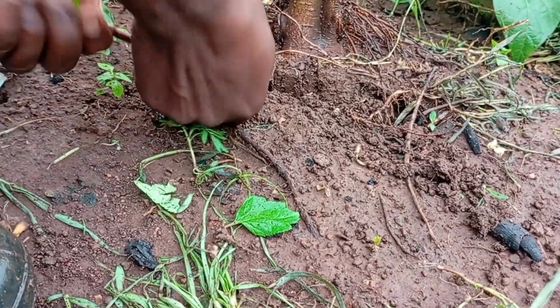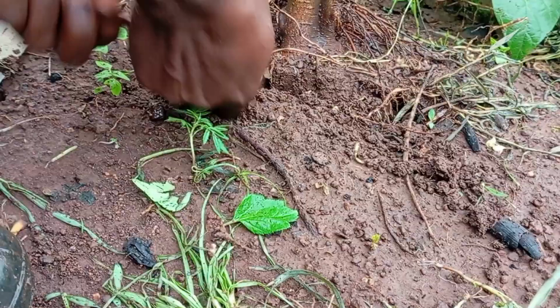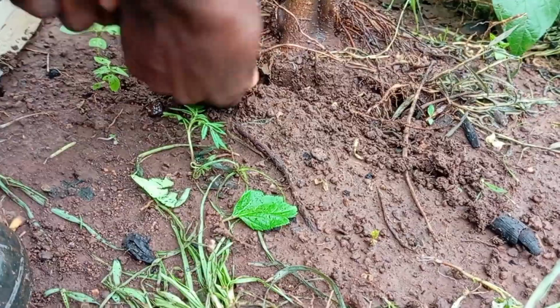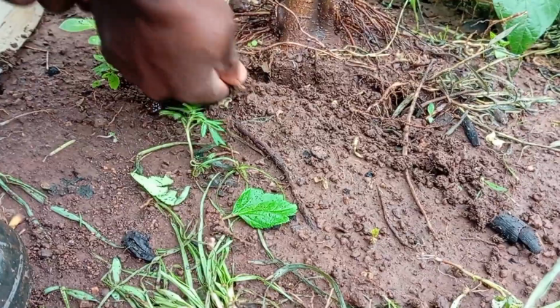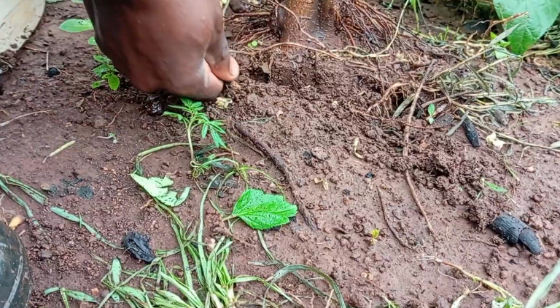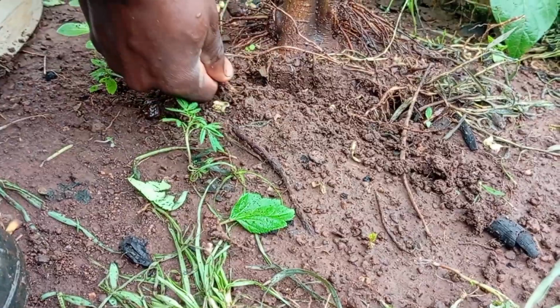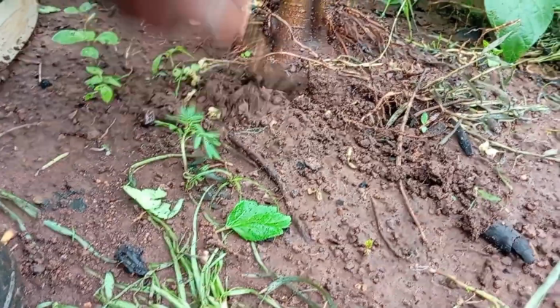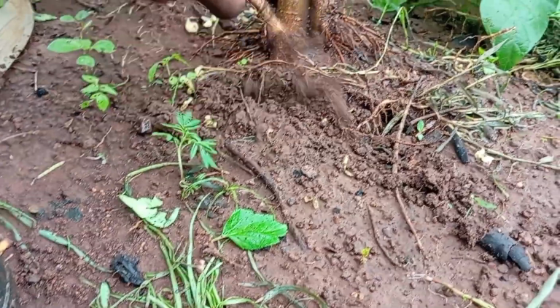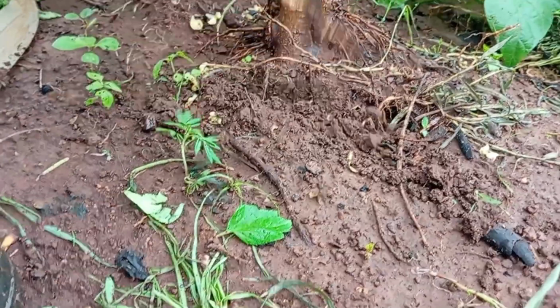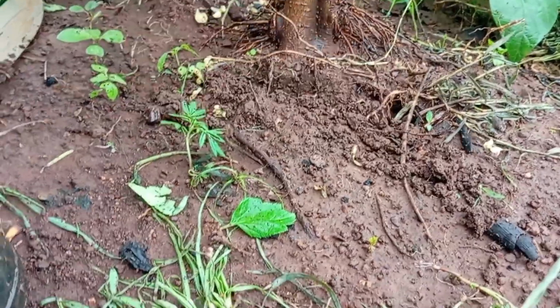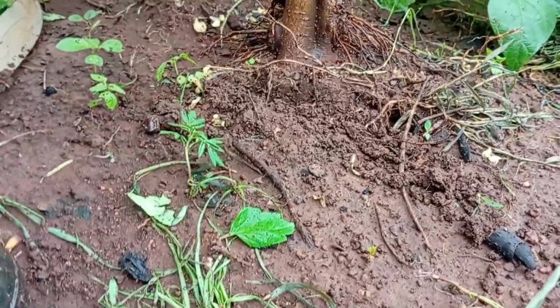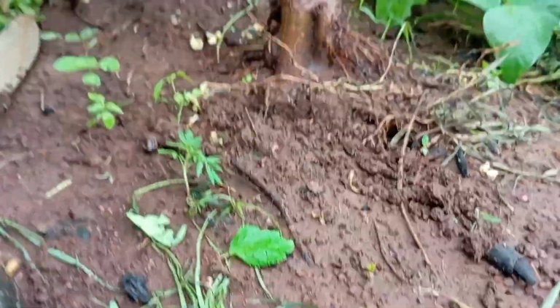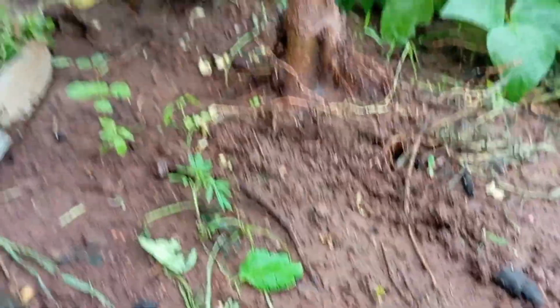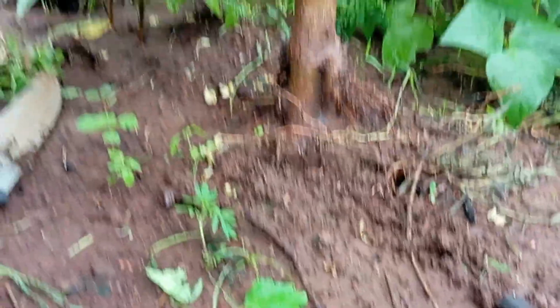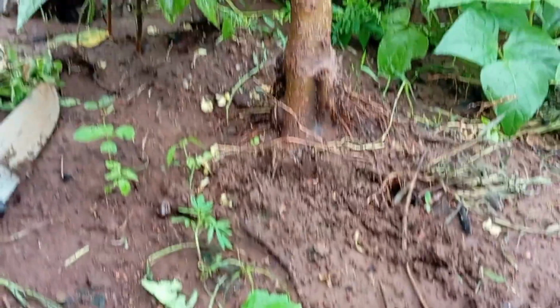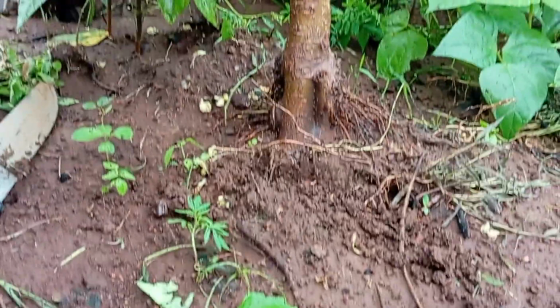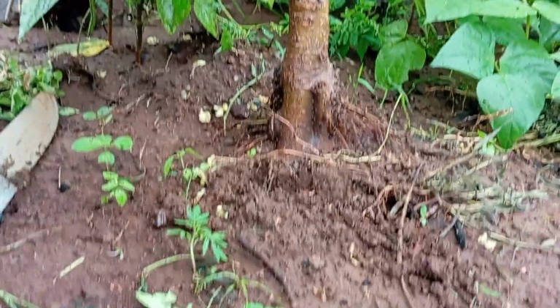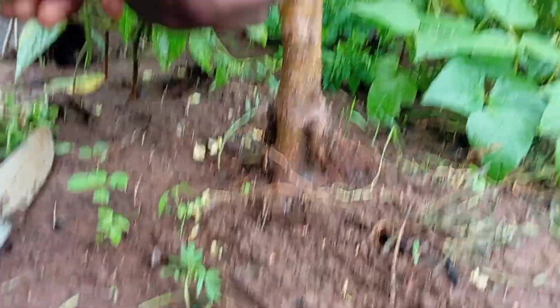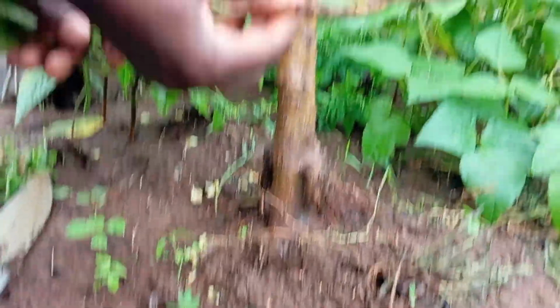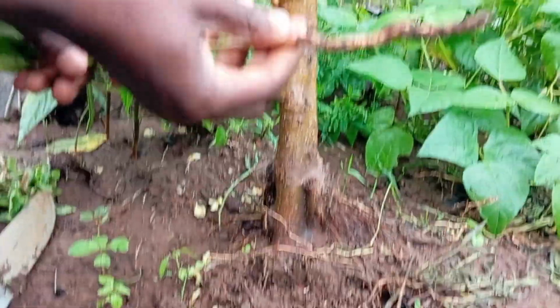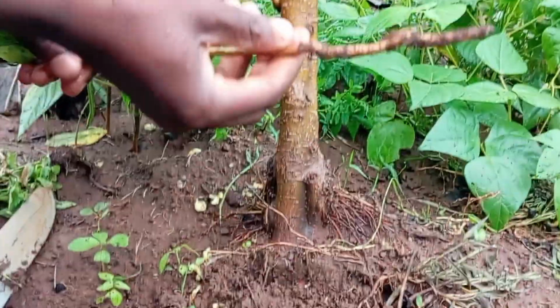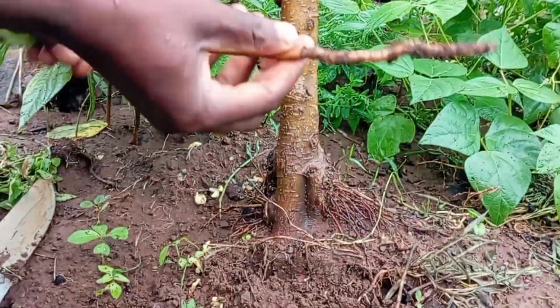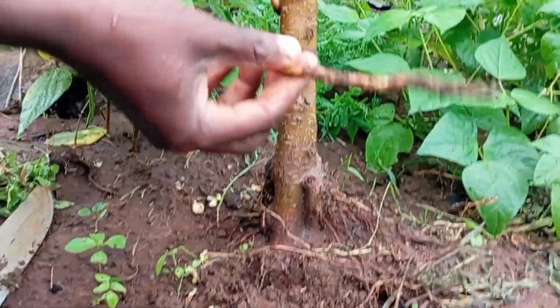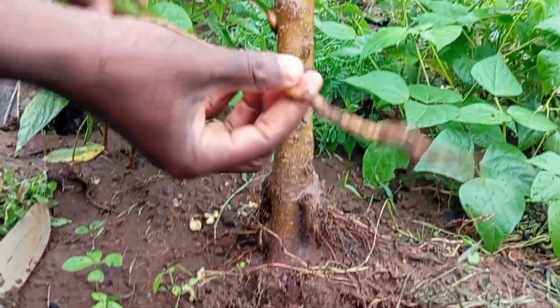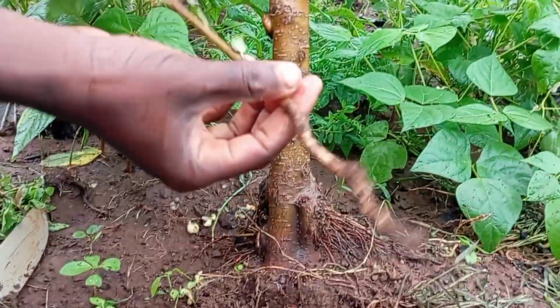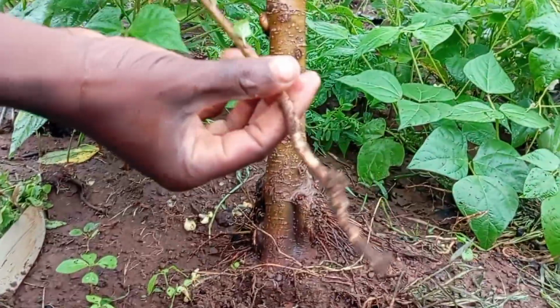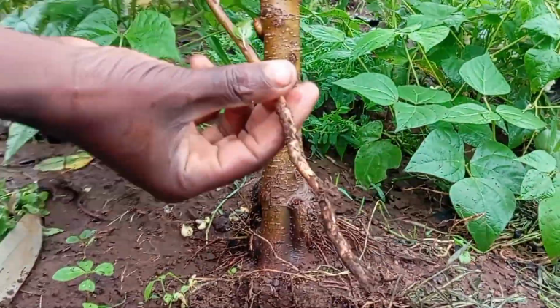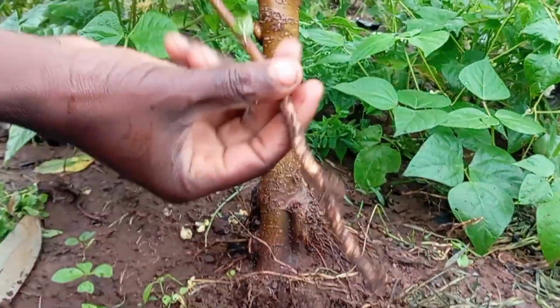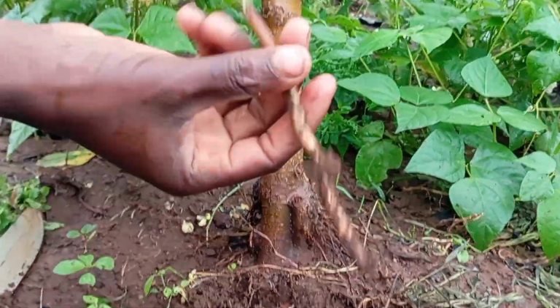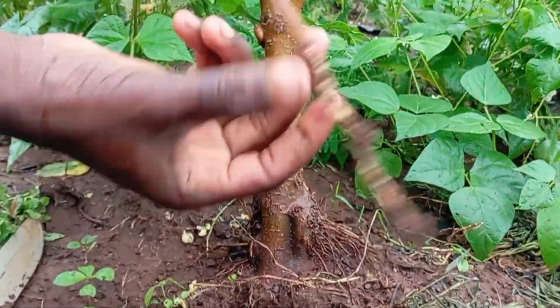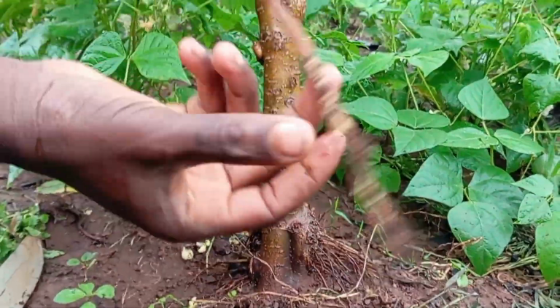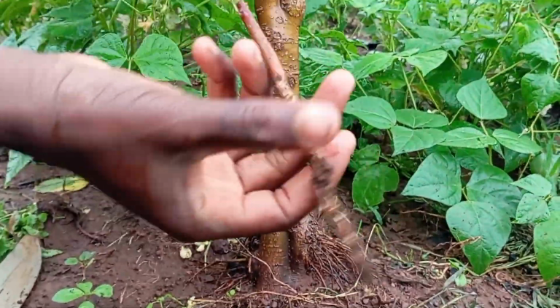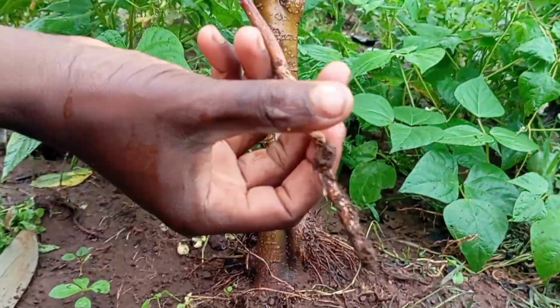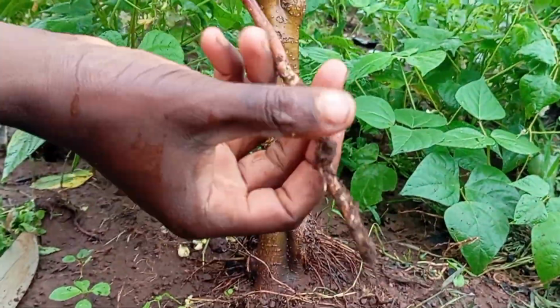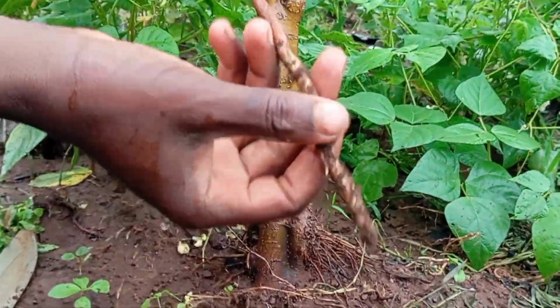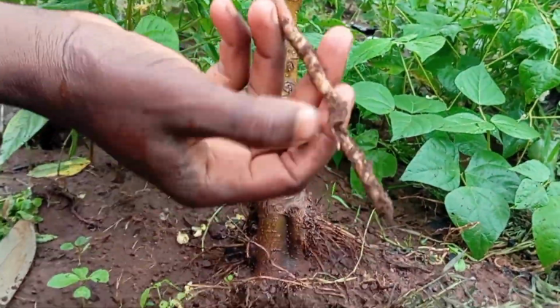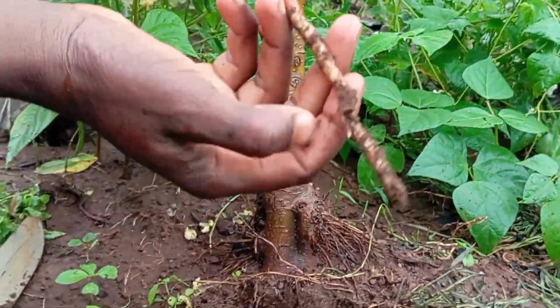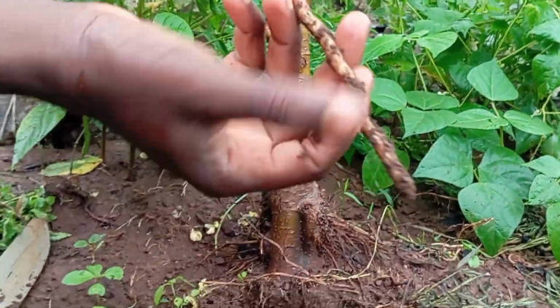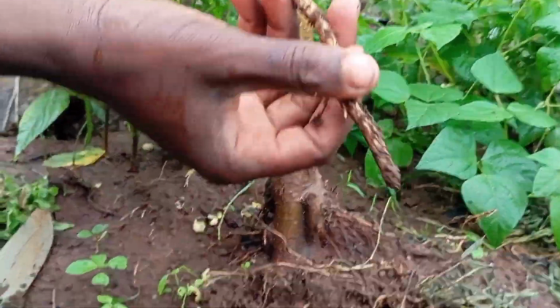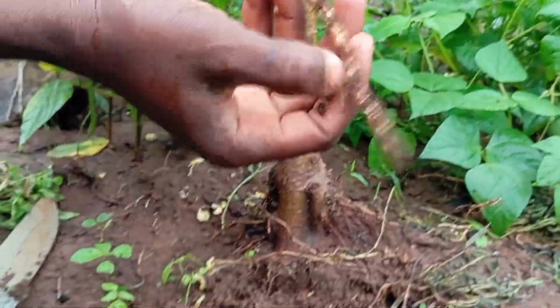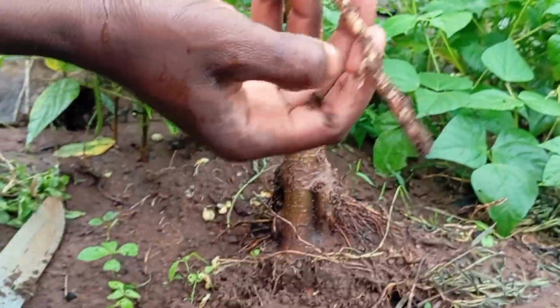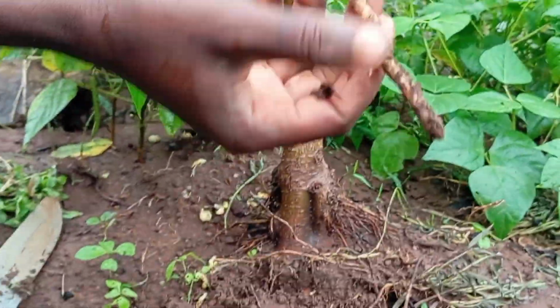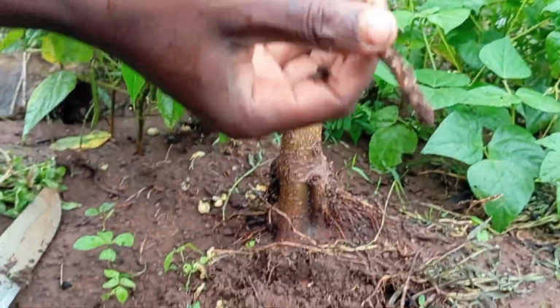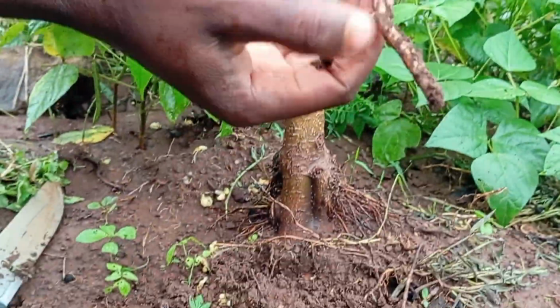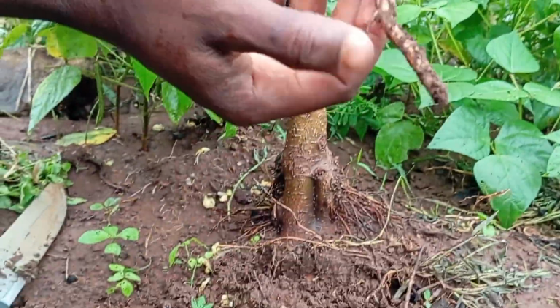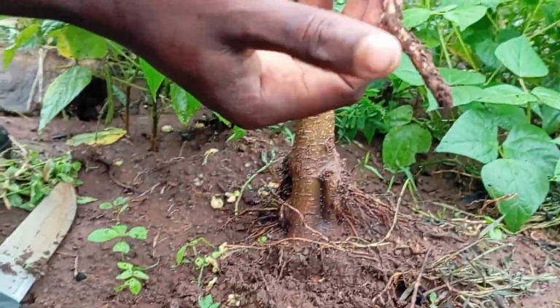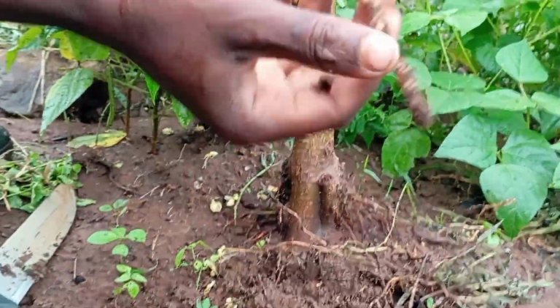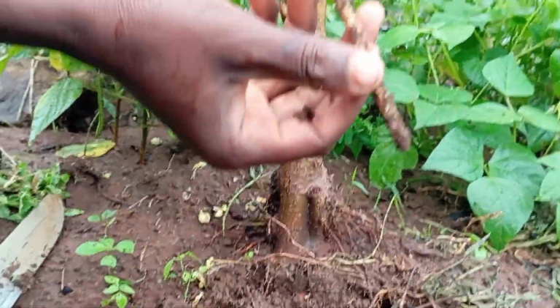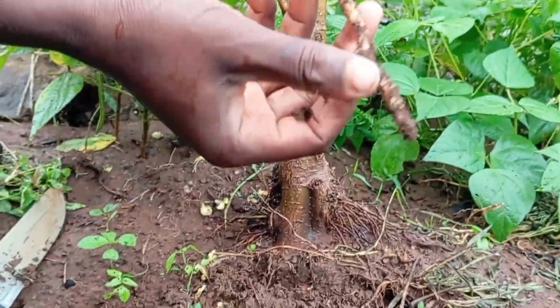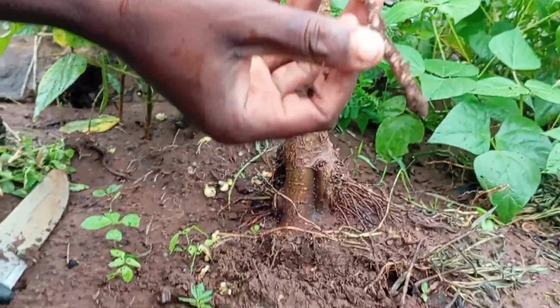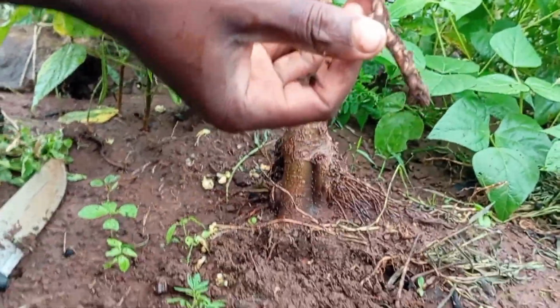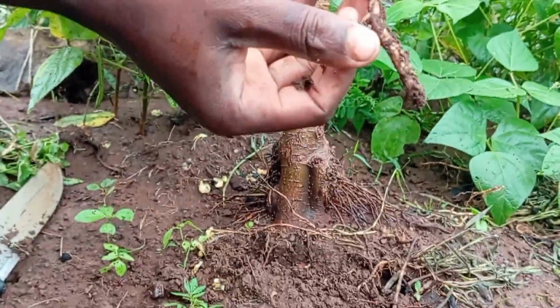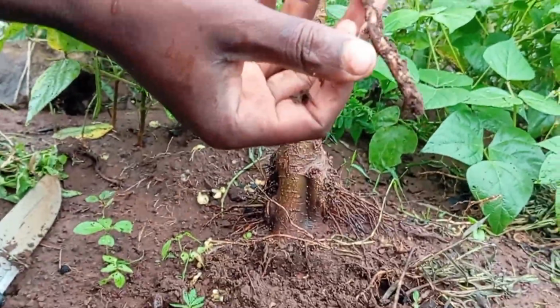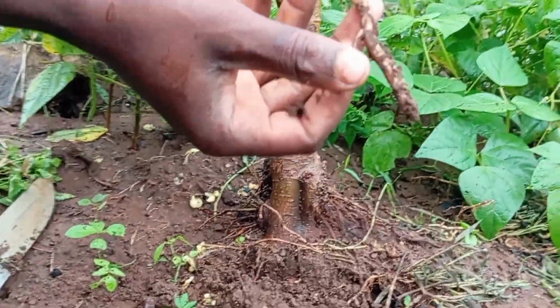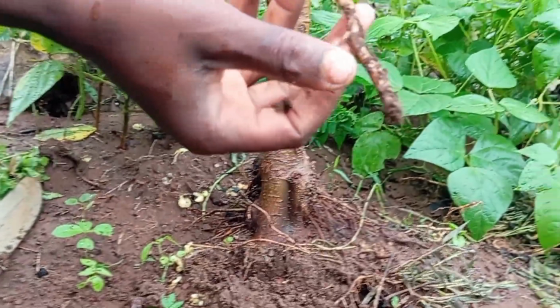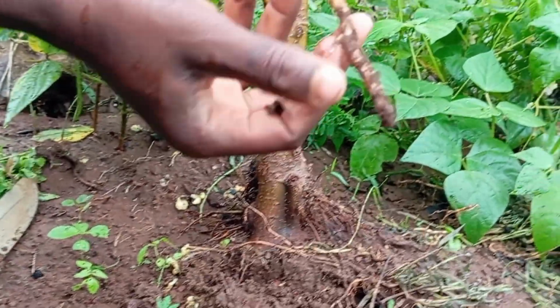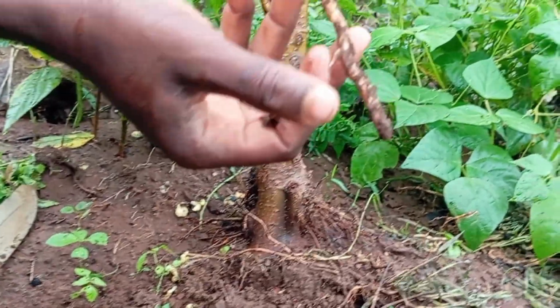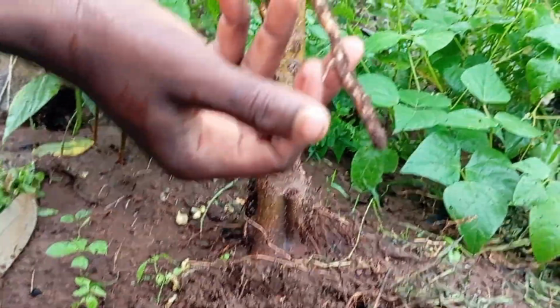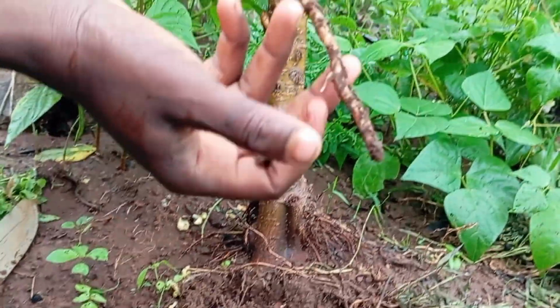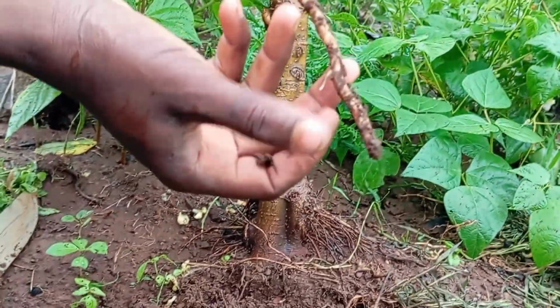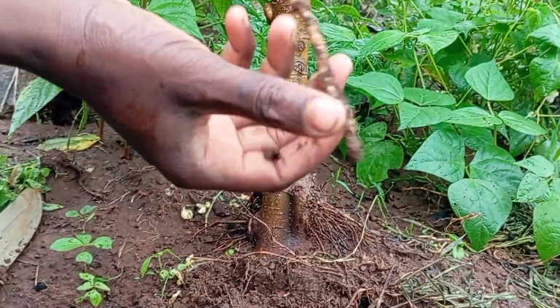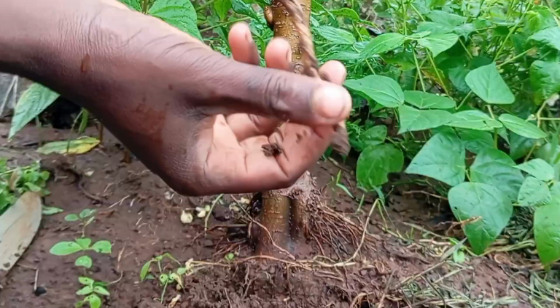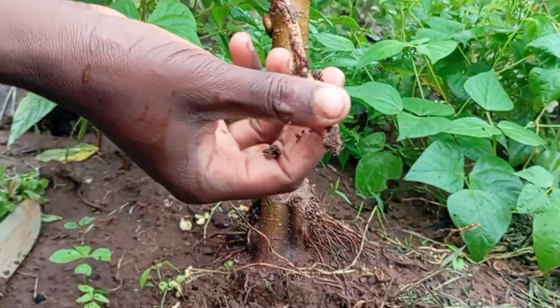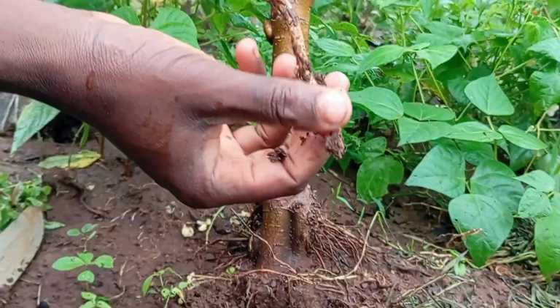I'll grow my own. And the secret is all in this forgotten part of the tree — the rootstock.